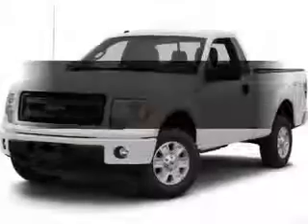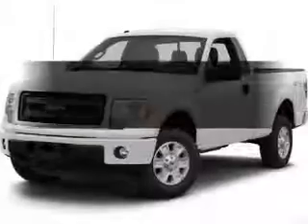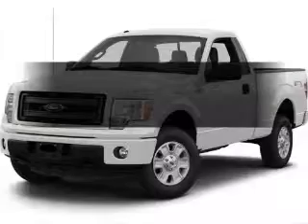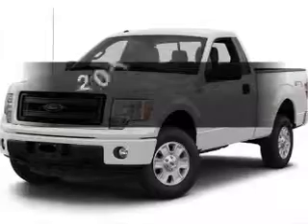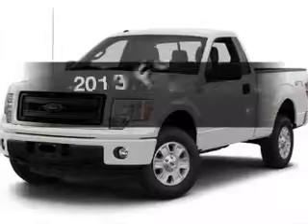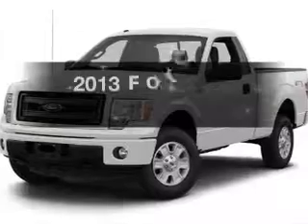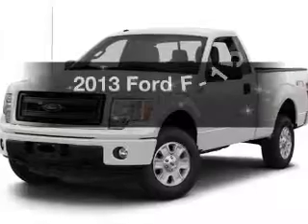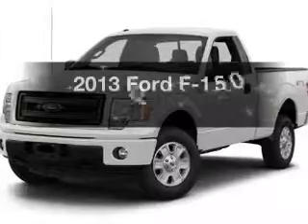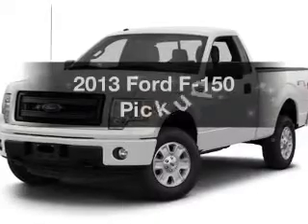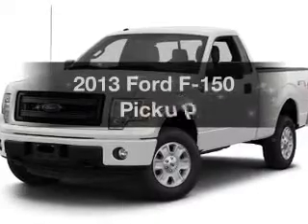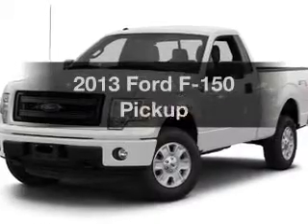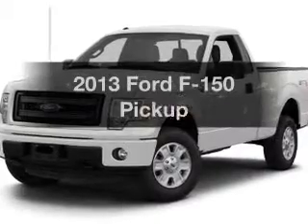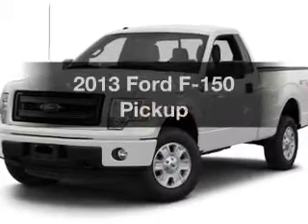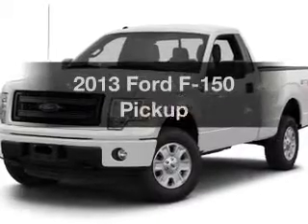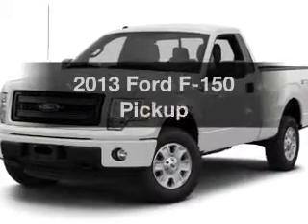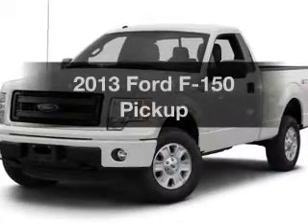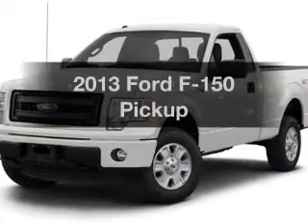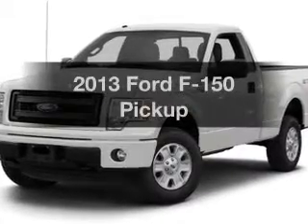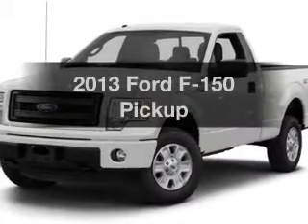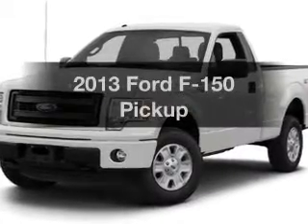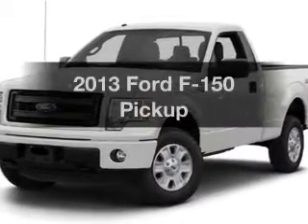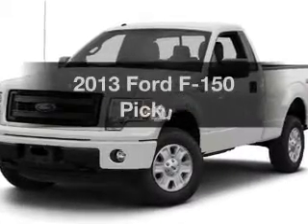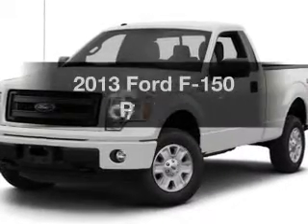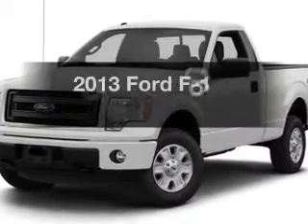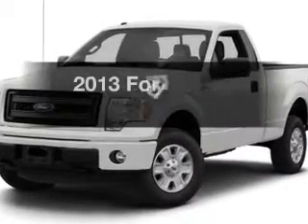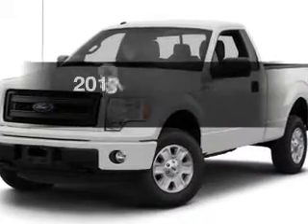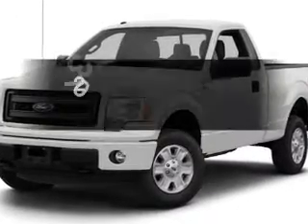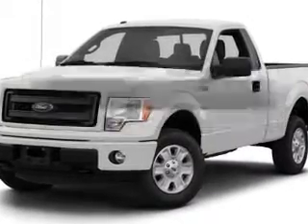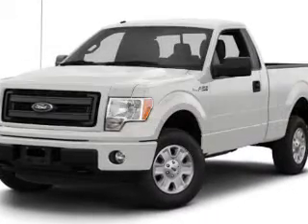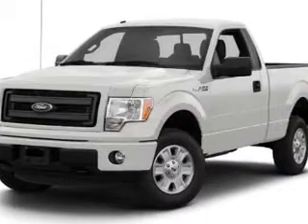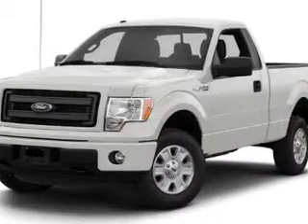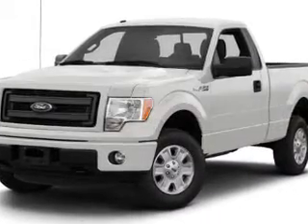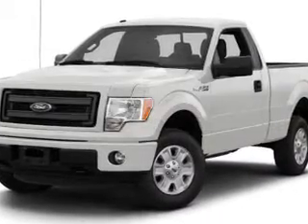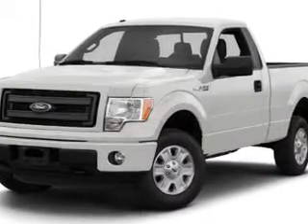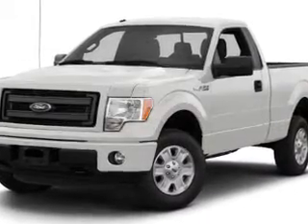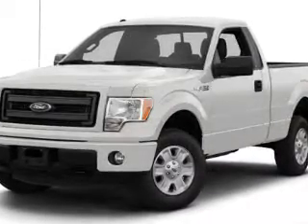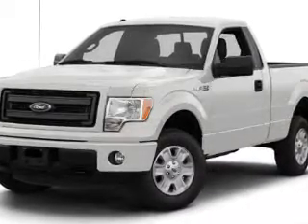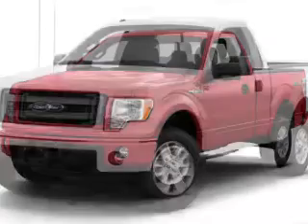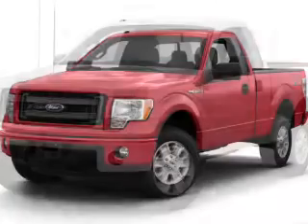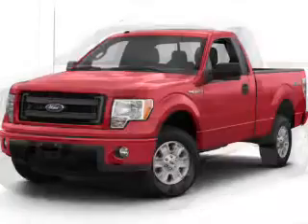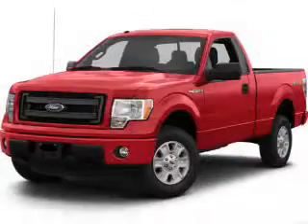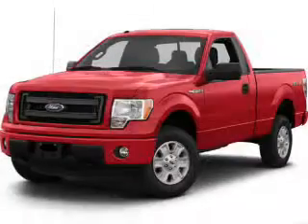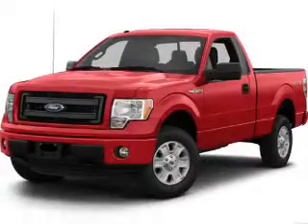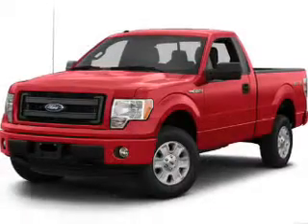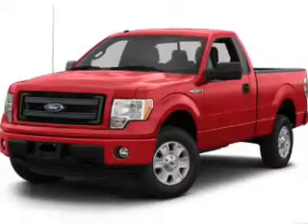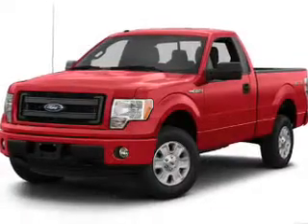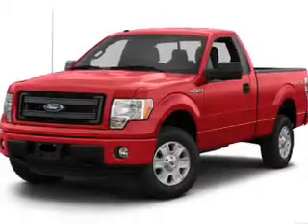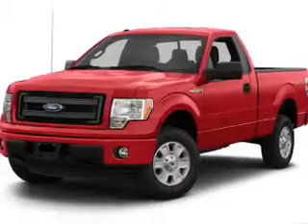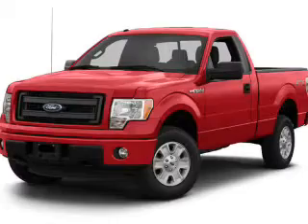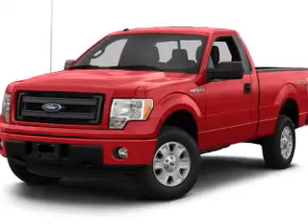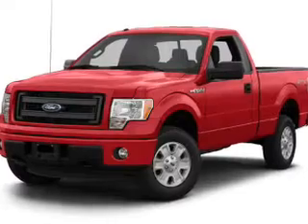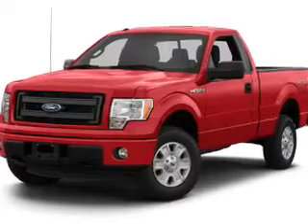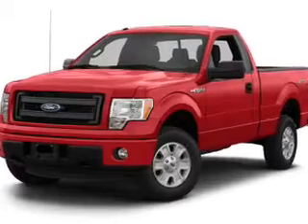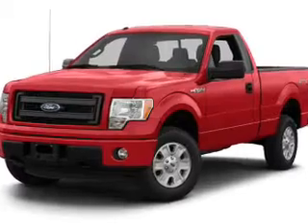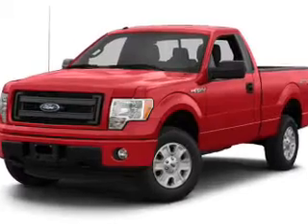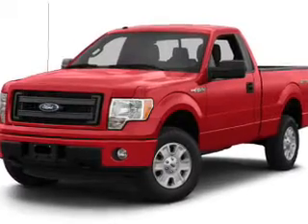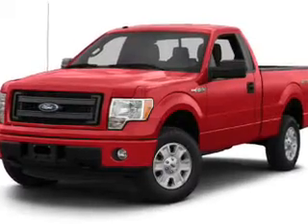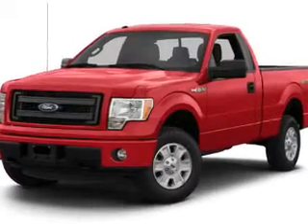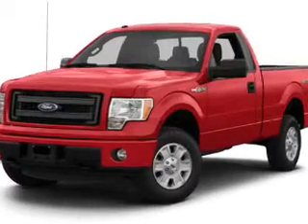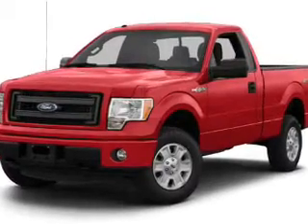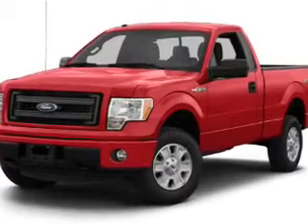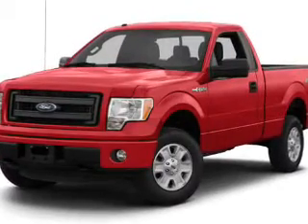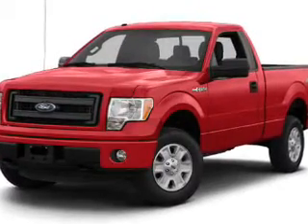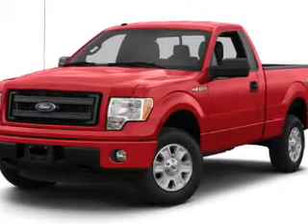Get noticed in this 2013 Ford F-150. Travel the roads in style and comfort in this great vehicle.